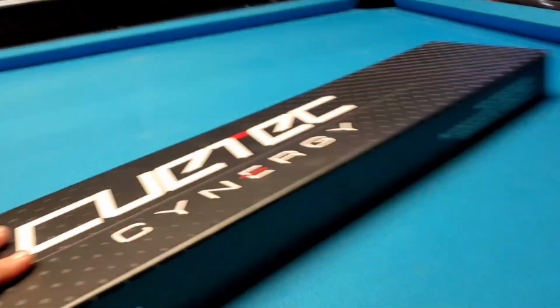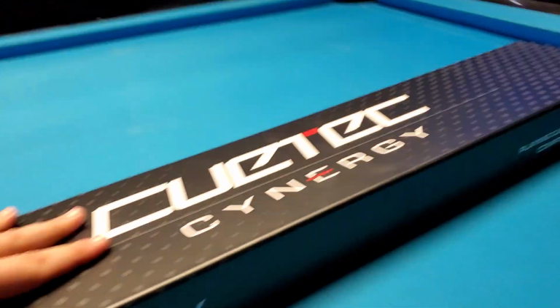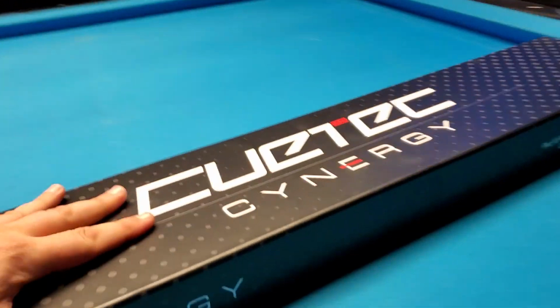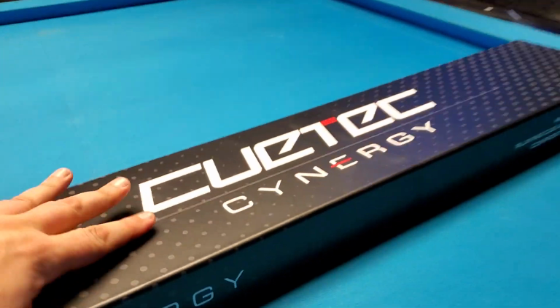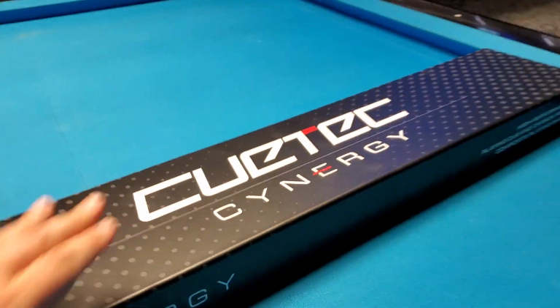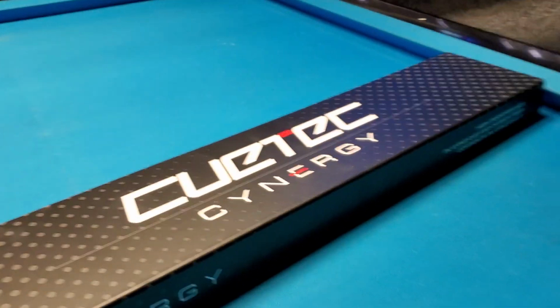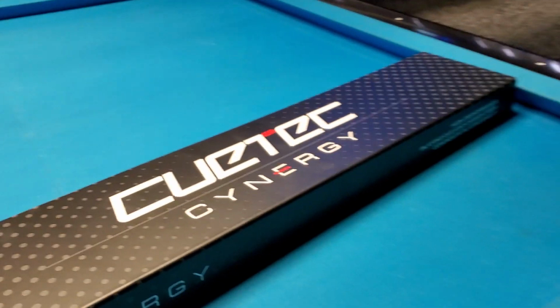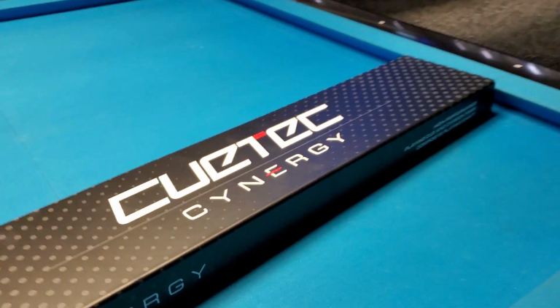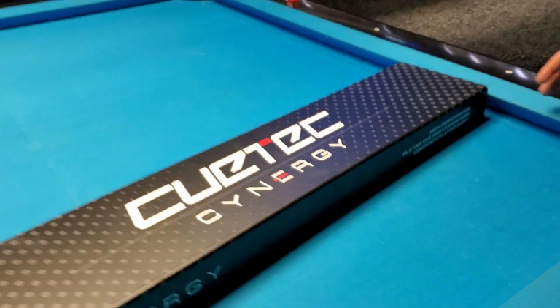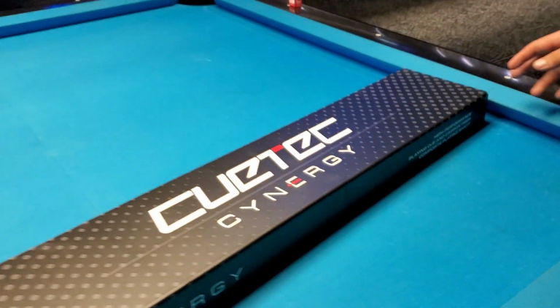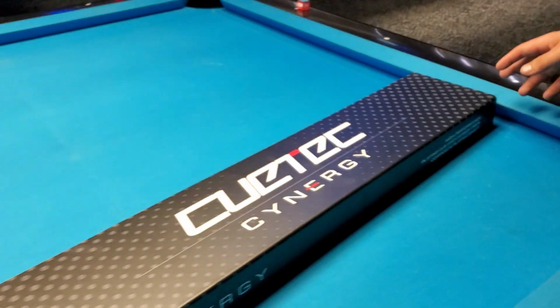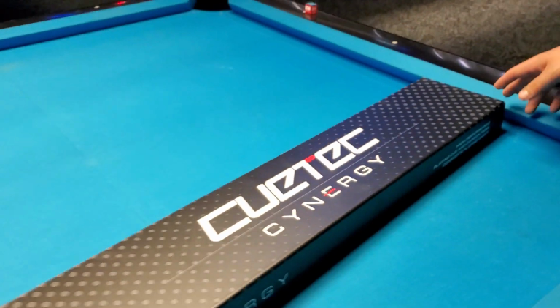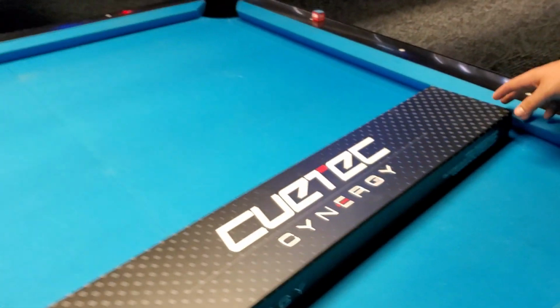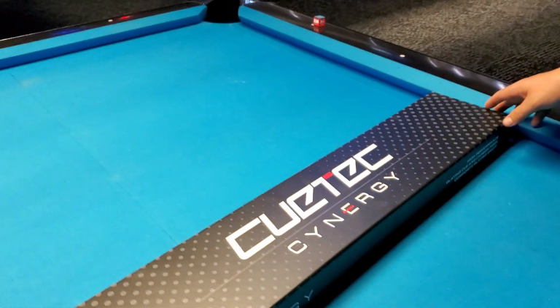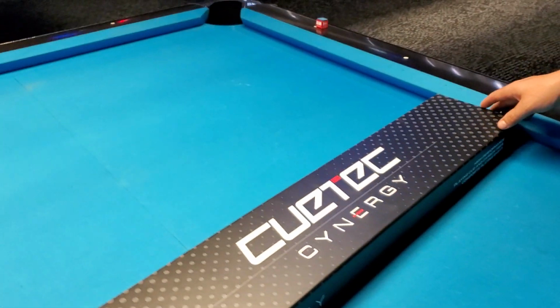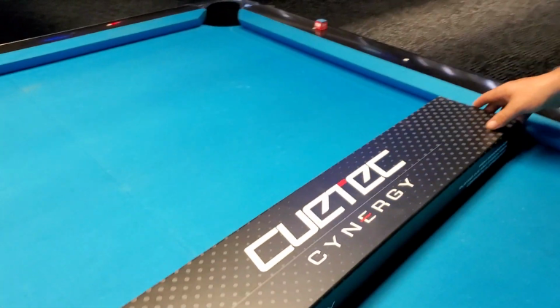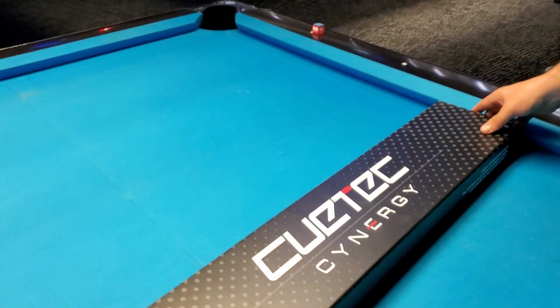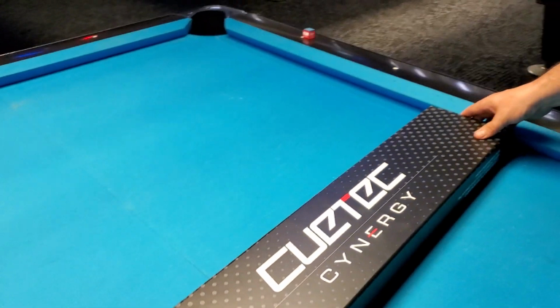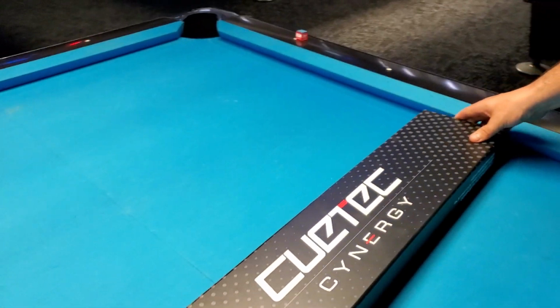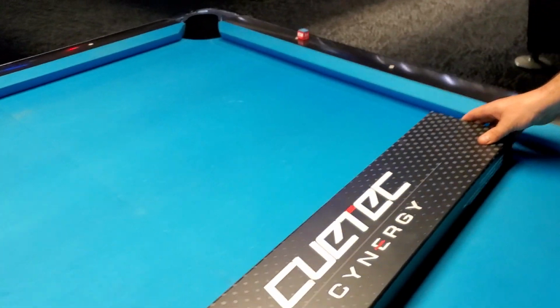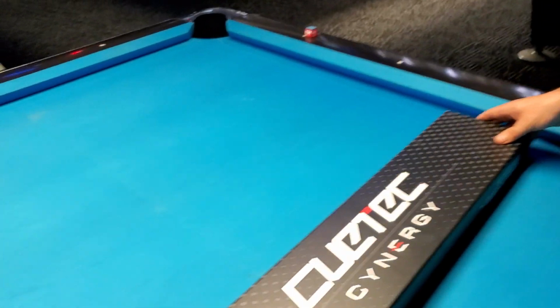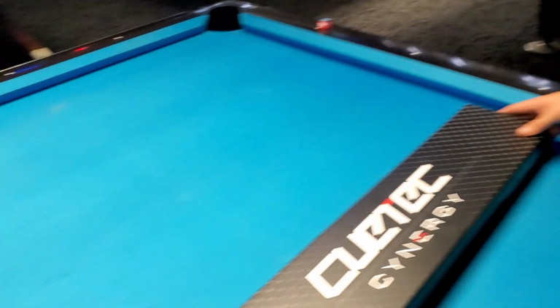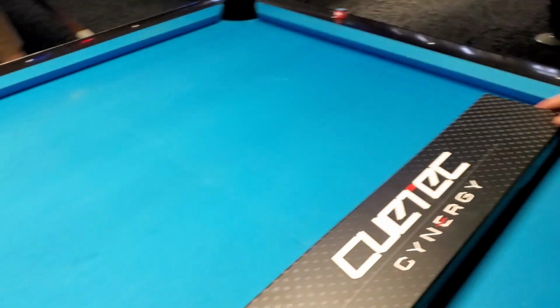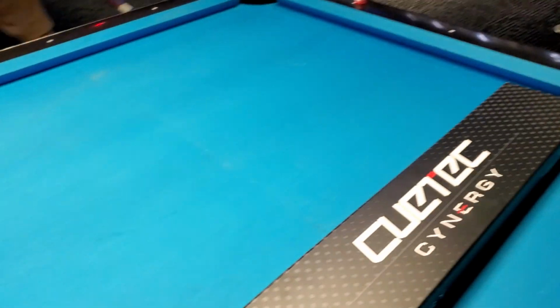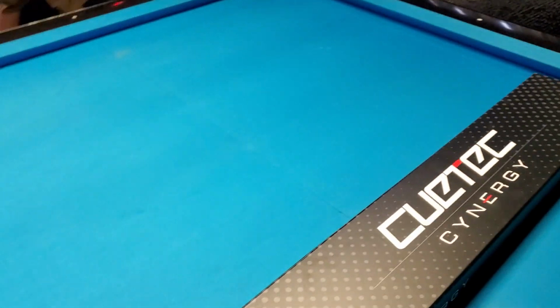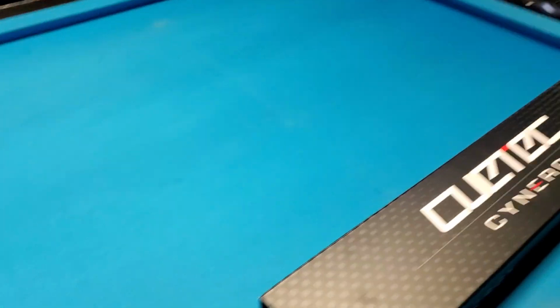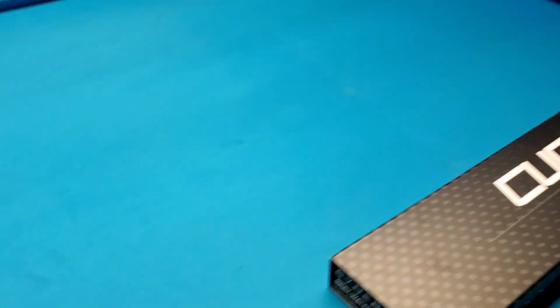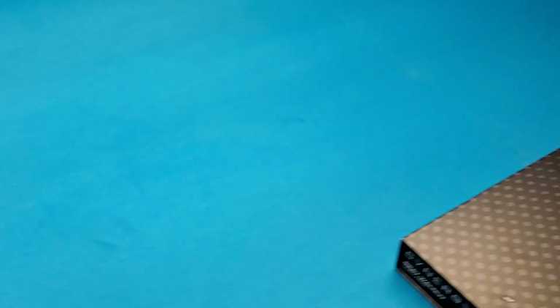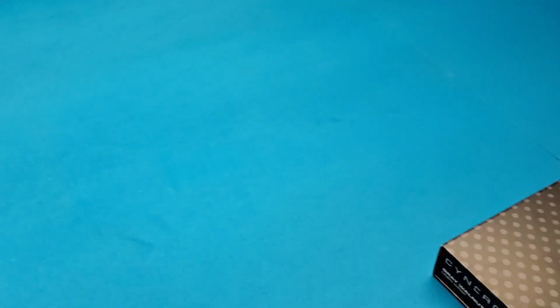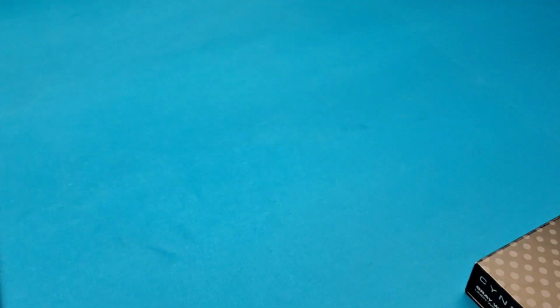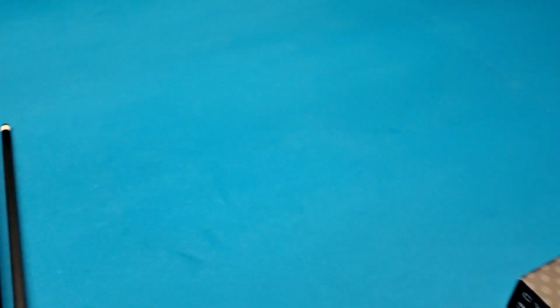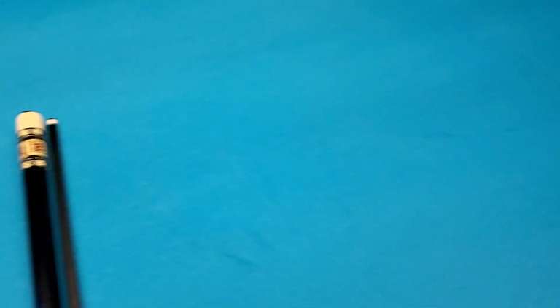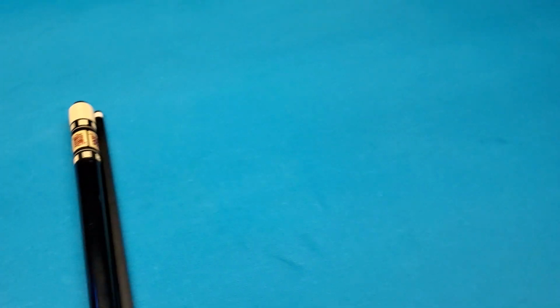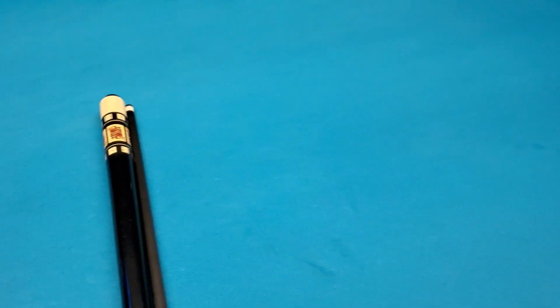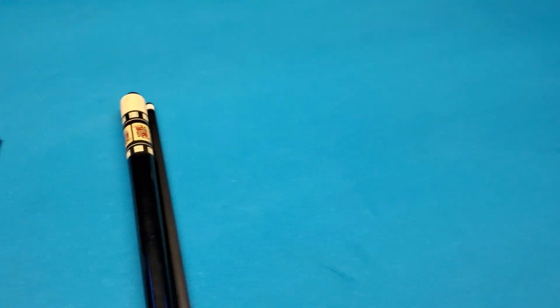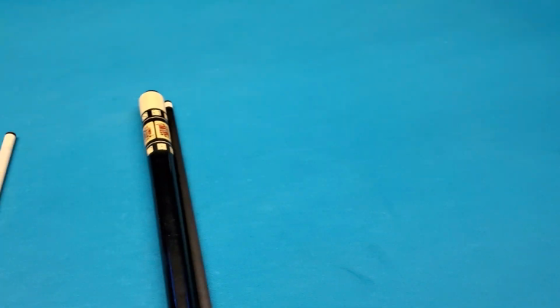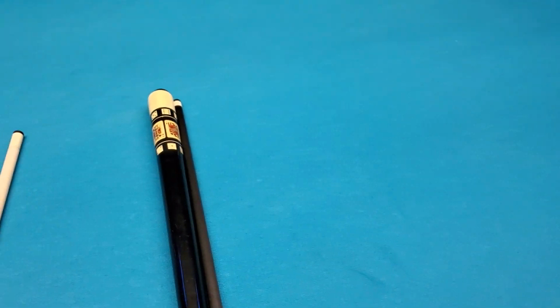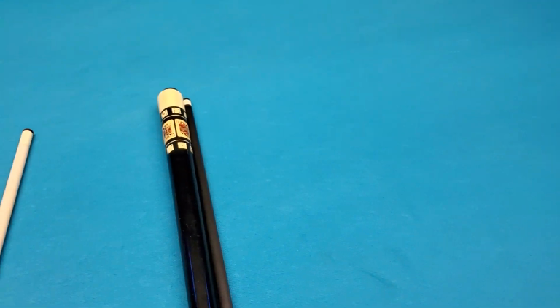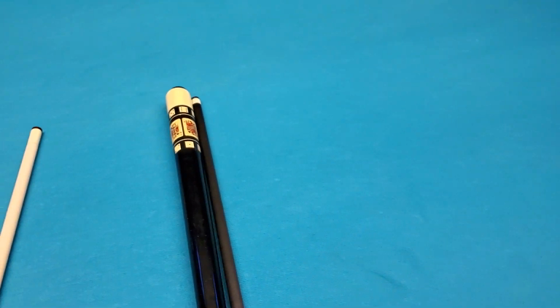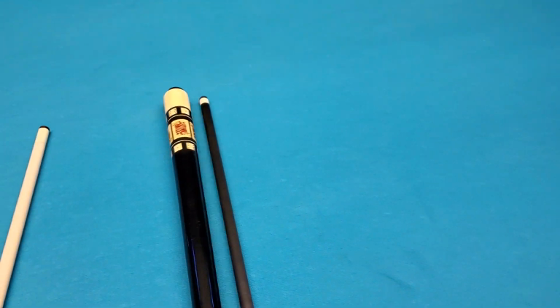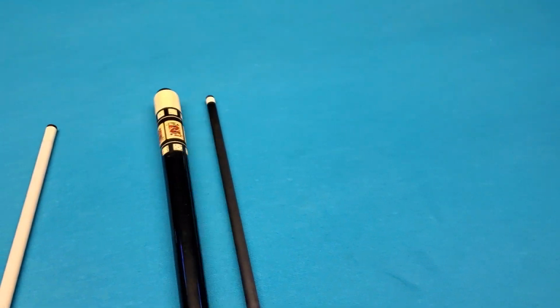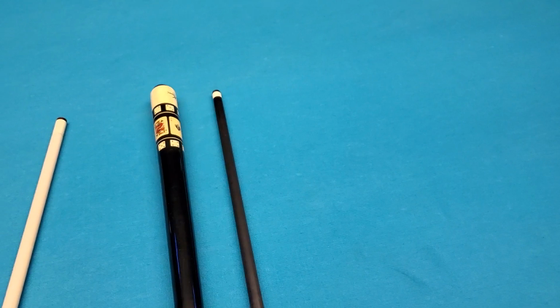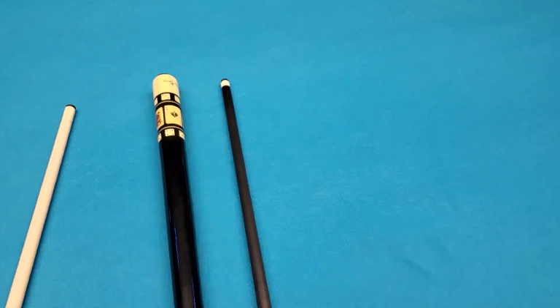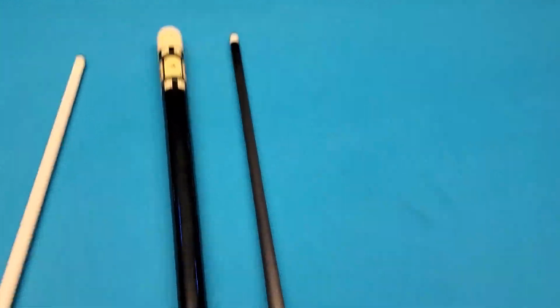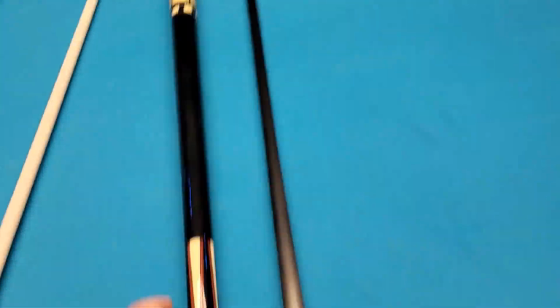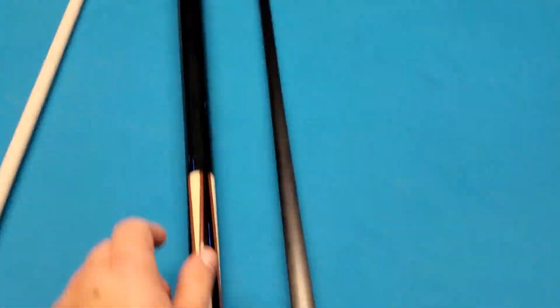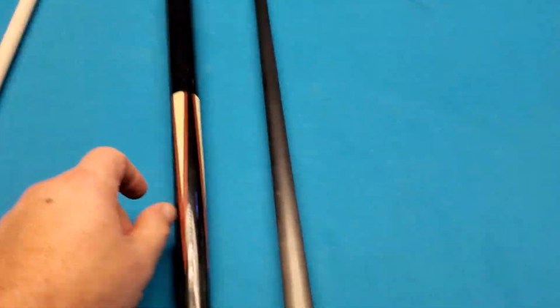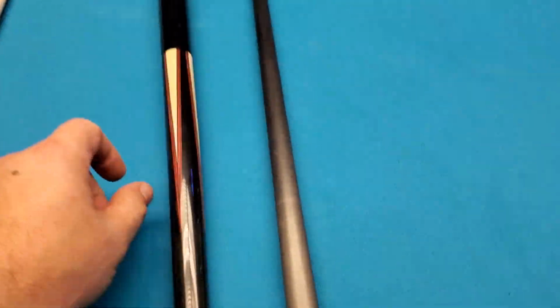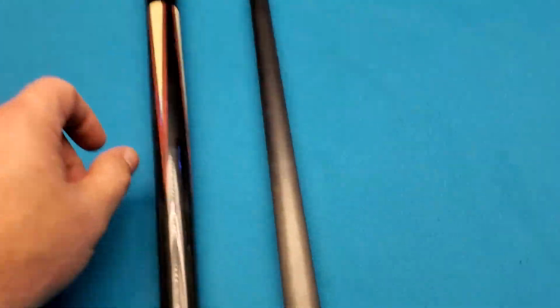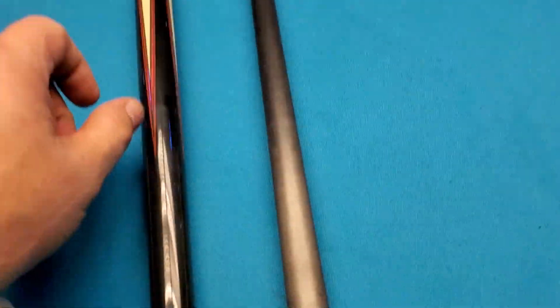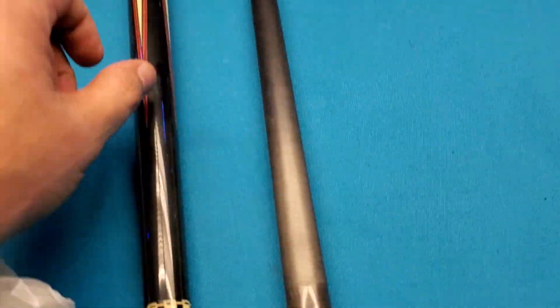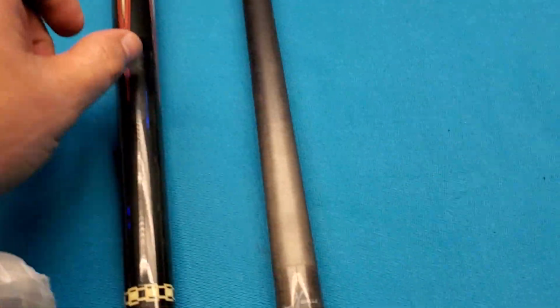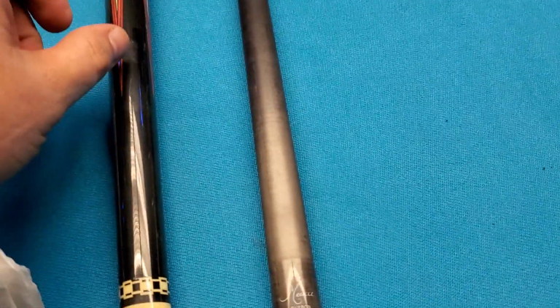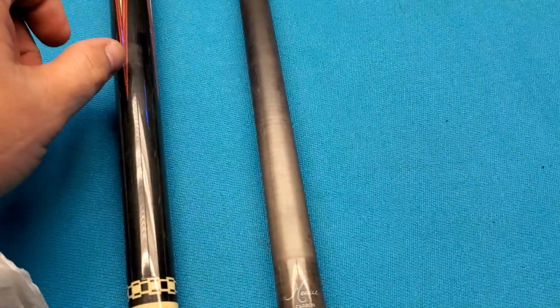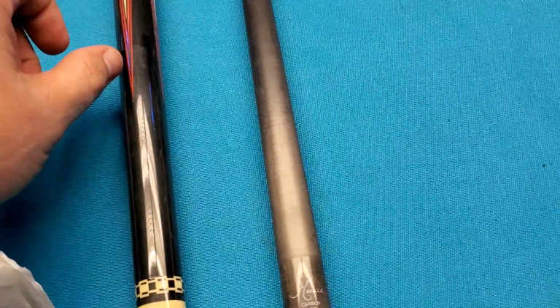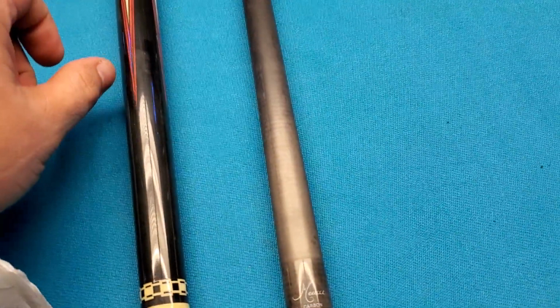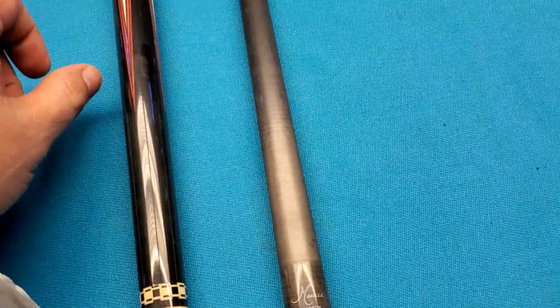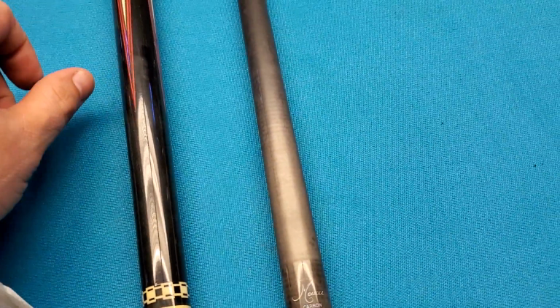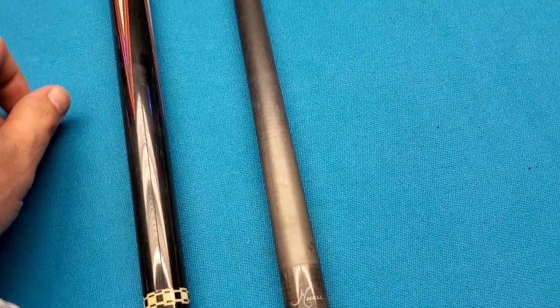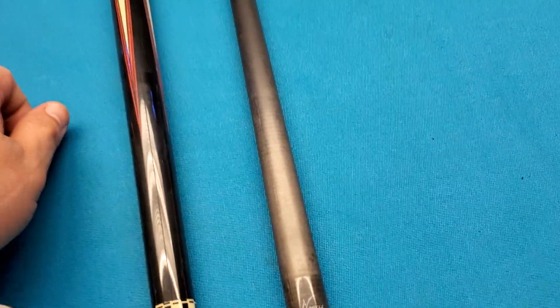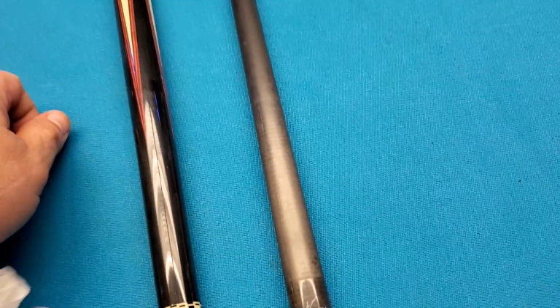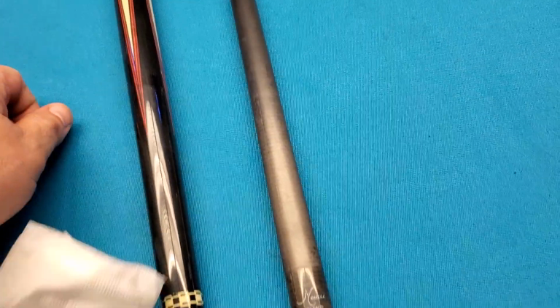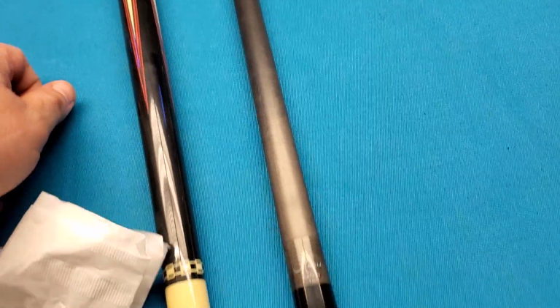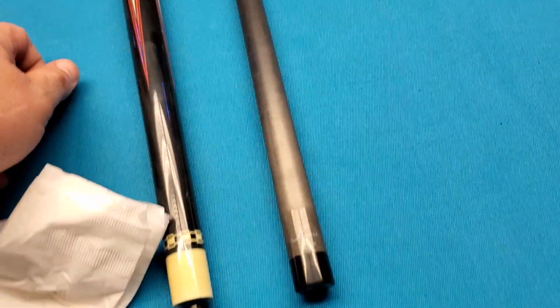I played with a Q-Tech for about 14 years and then I switched to a Meucci.